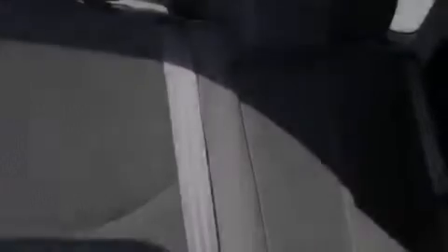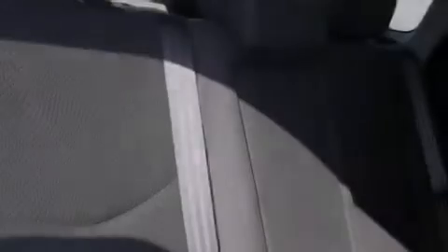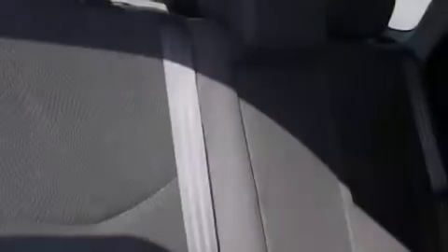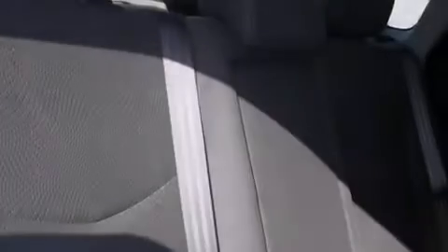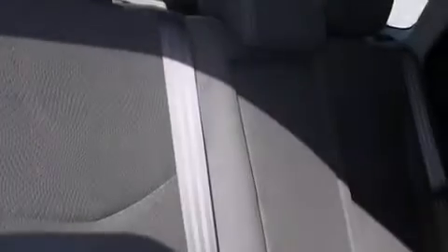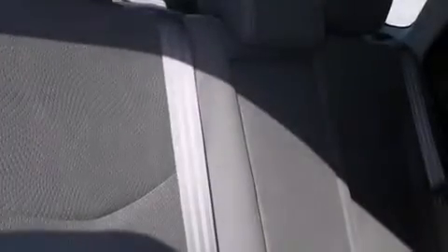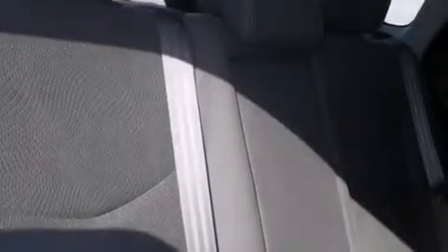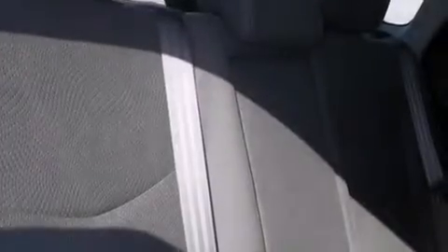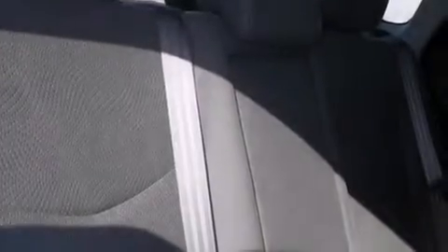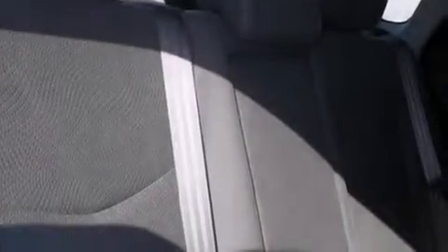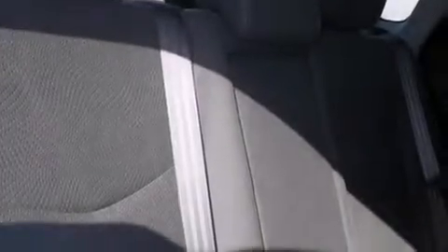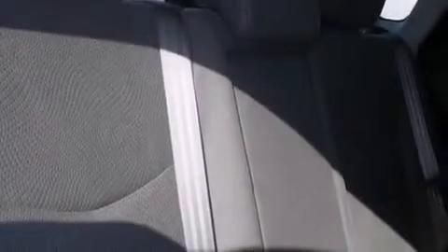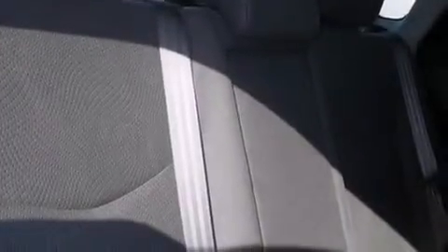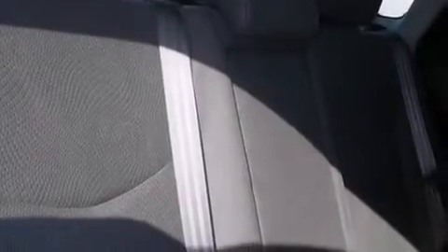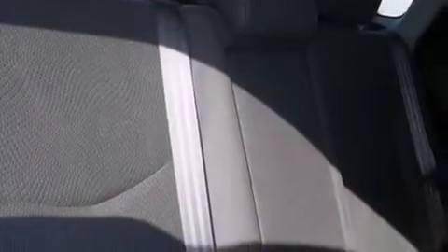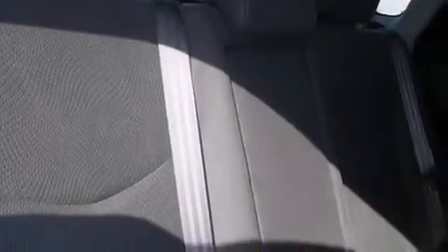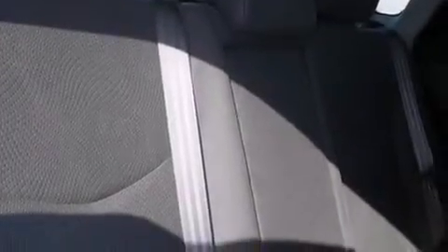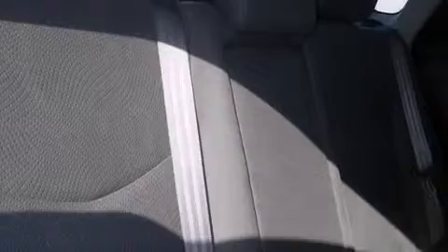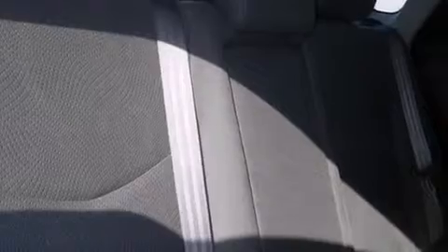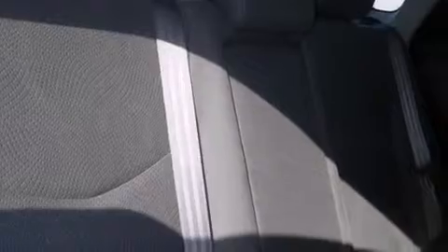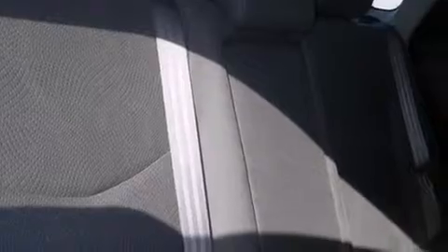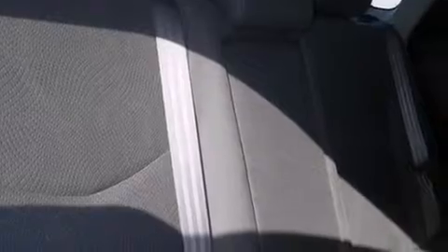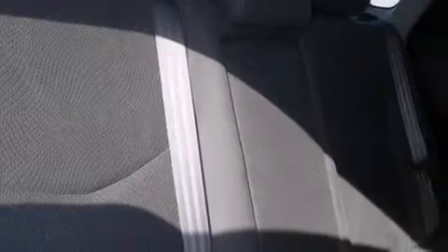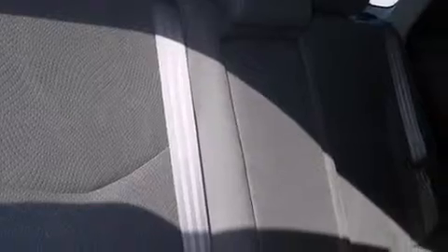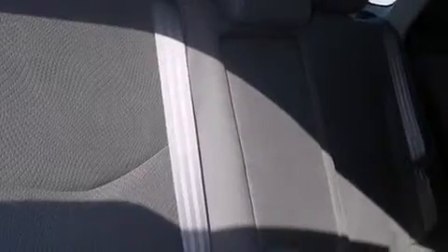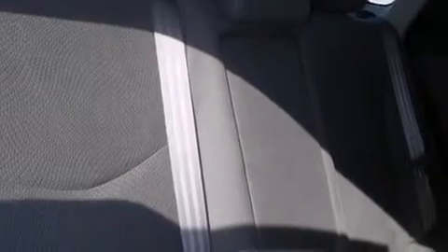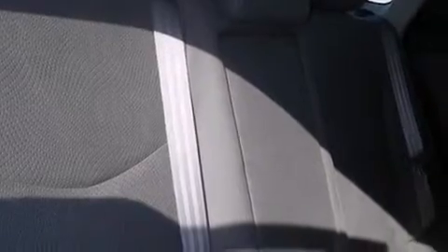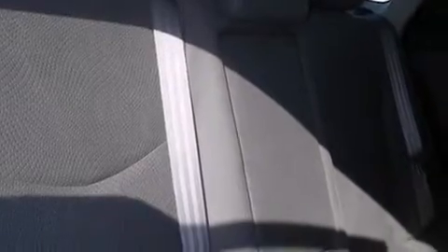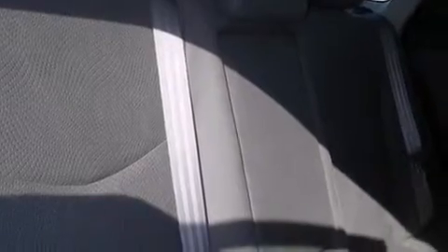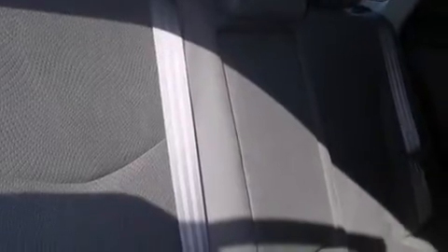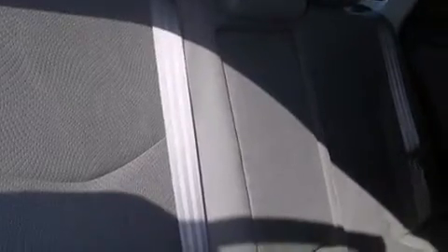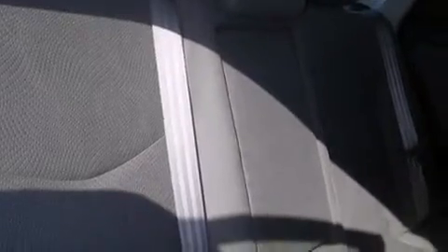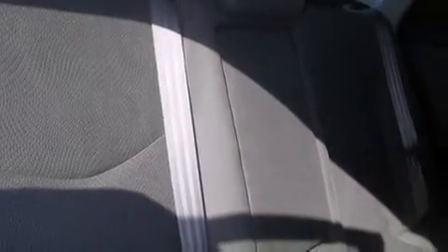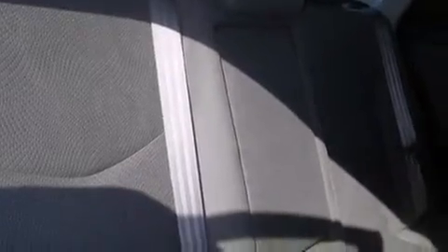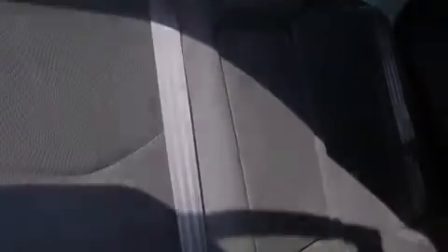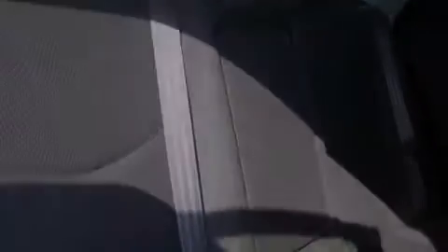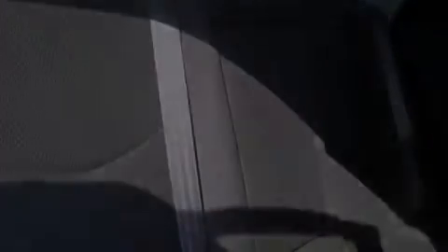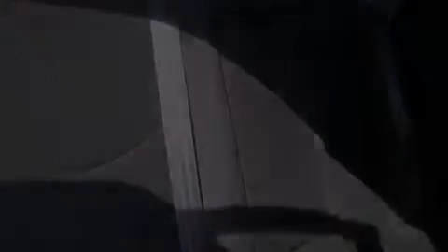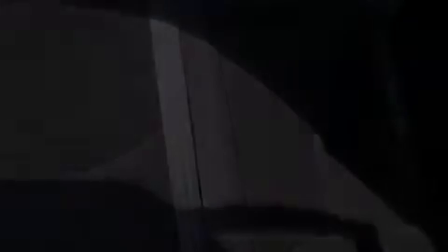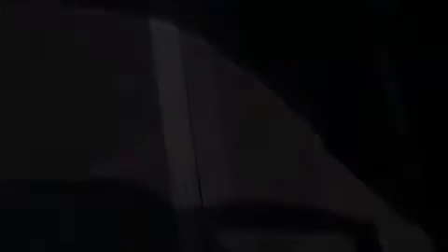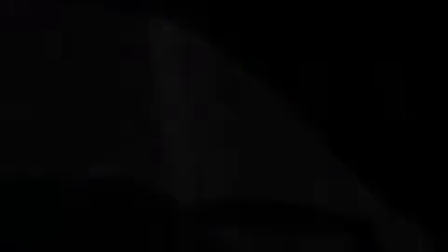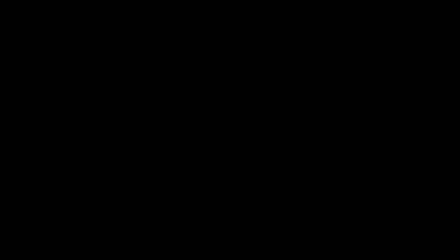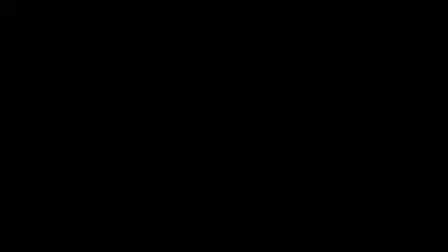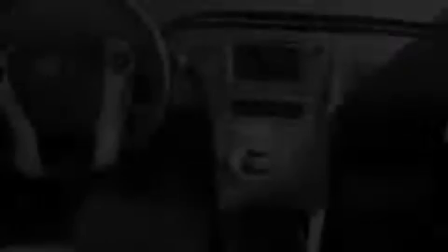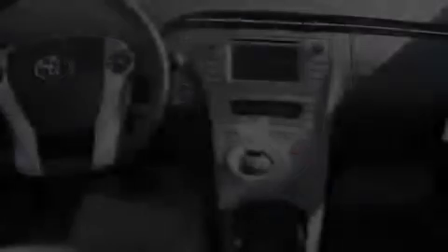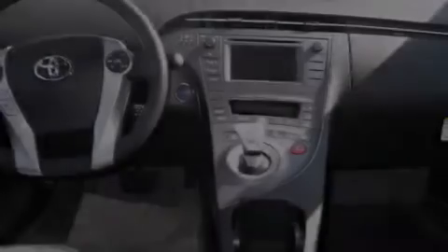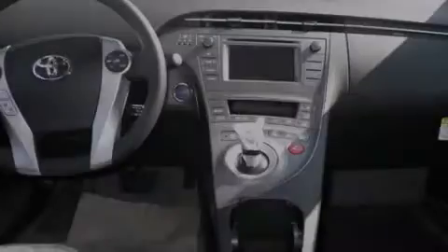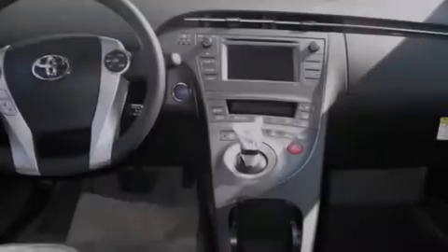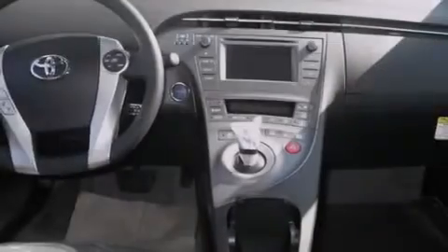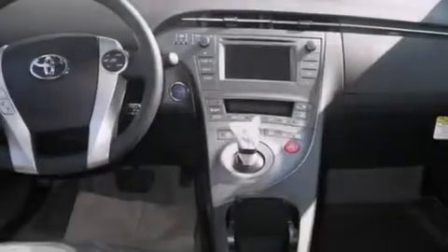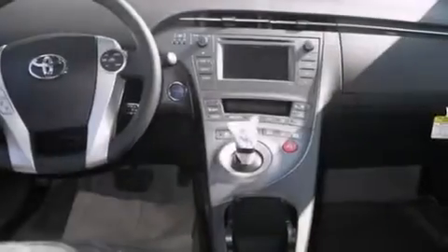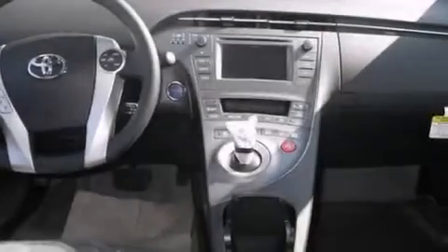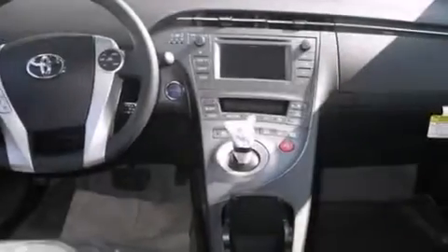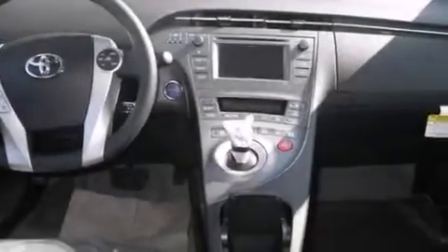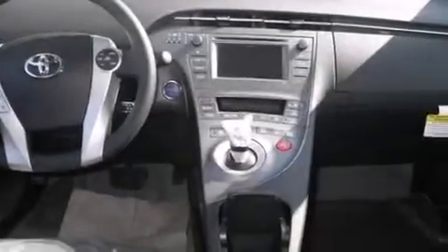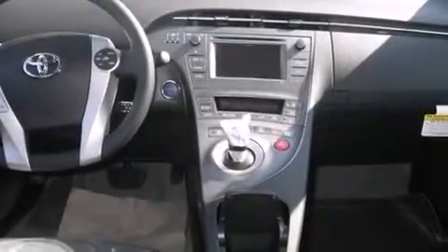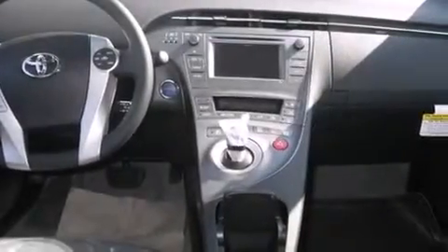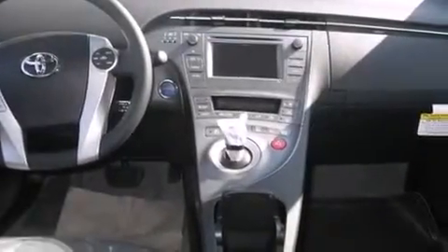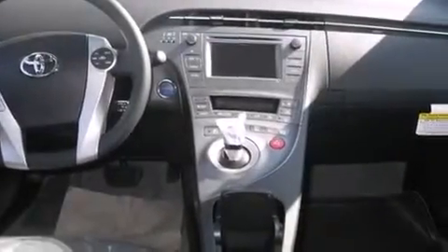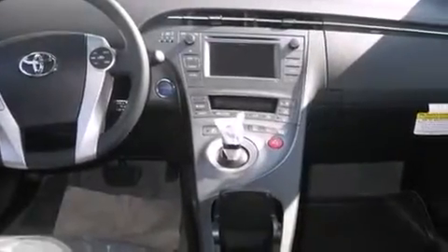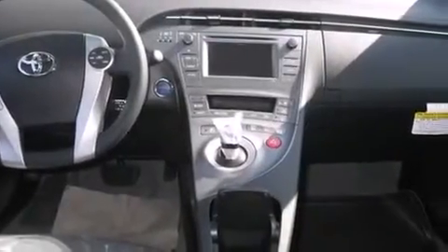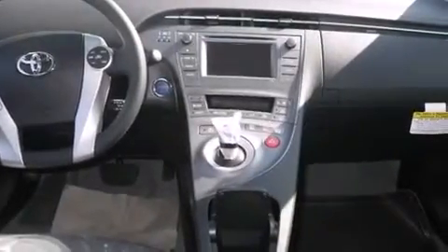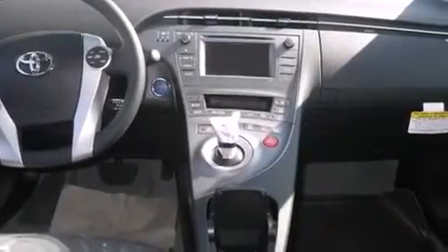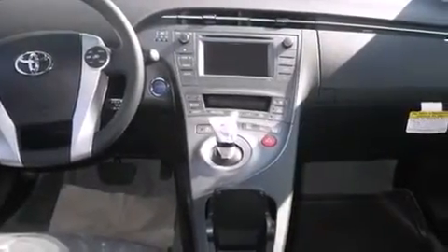Cruise control, full power accessories, a rear window defroster, tinted glass, and keyless ignition.